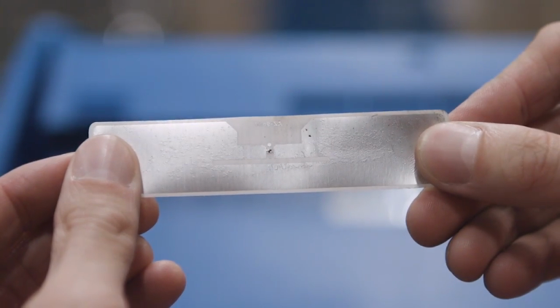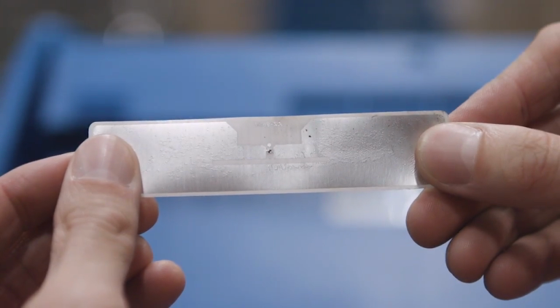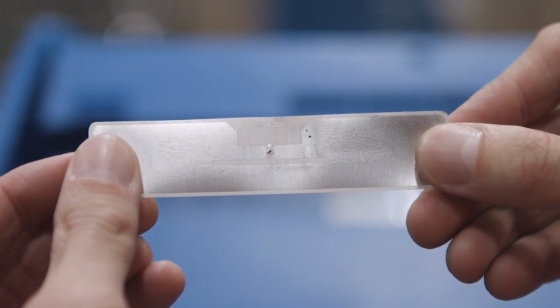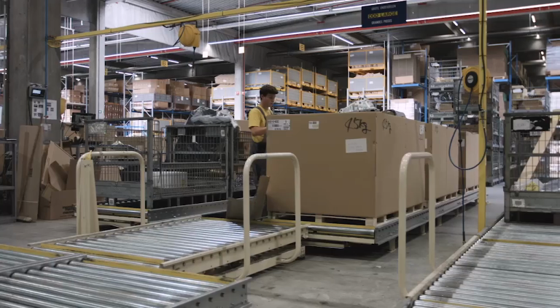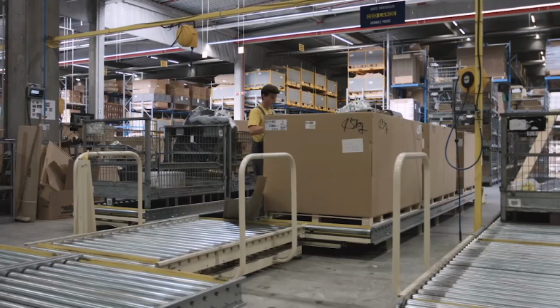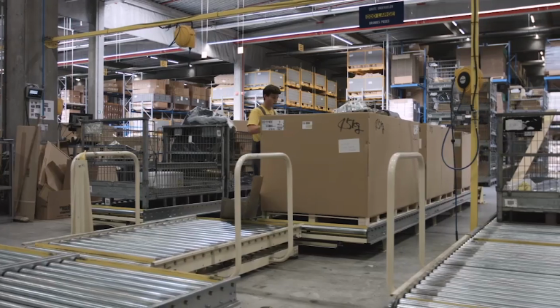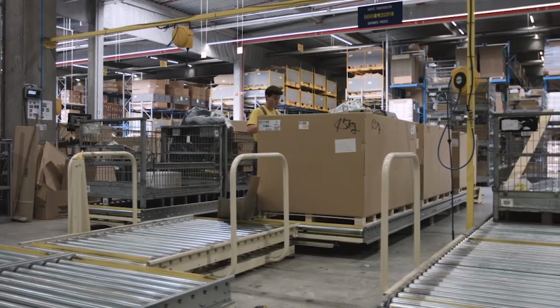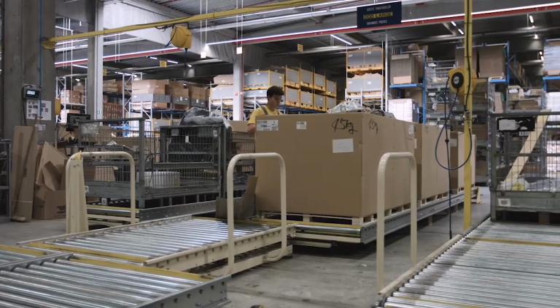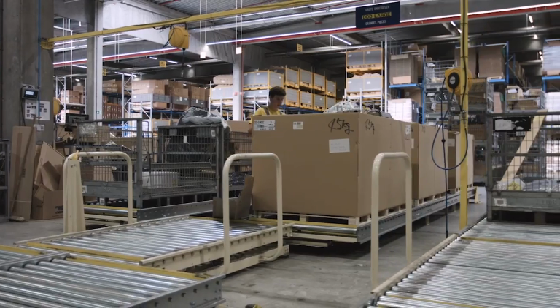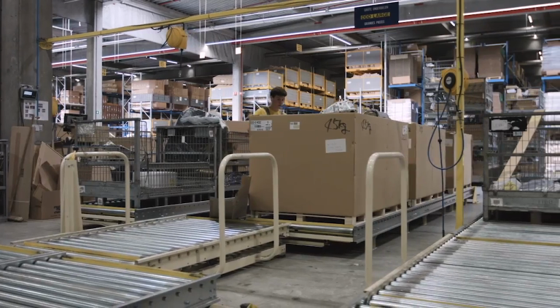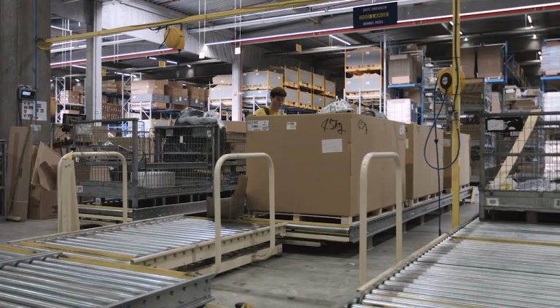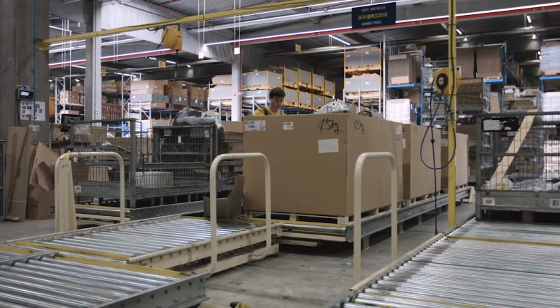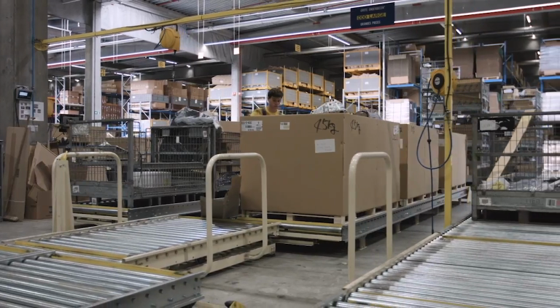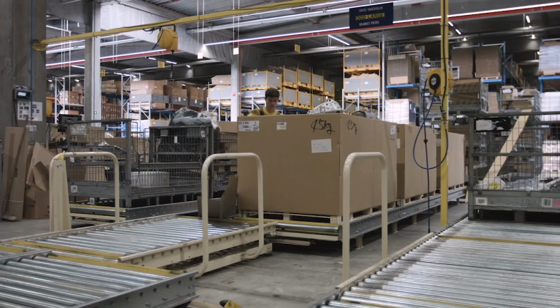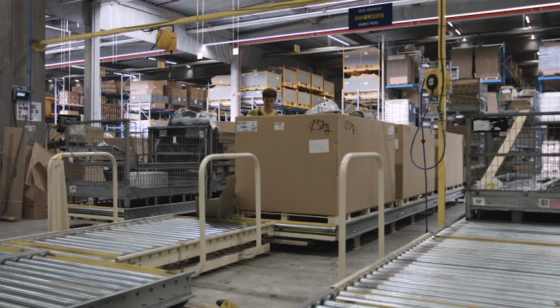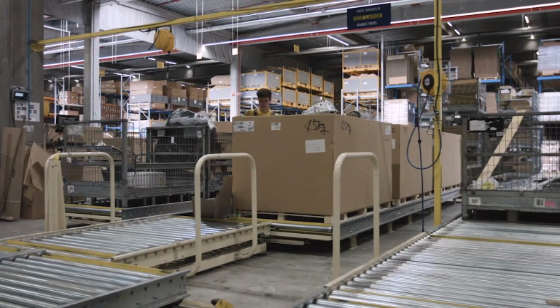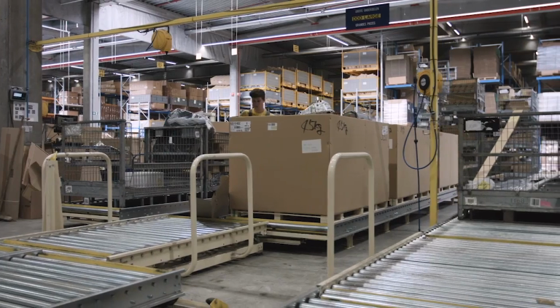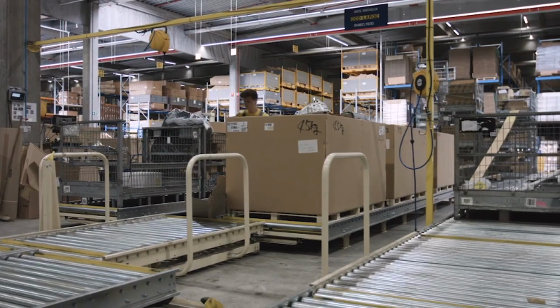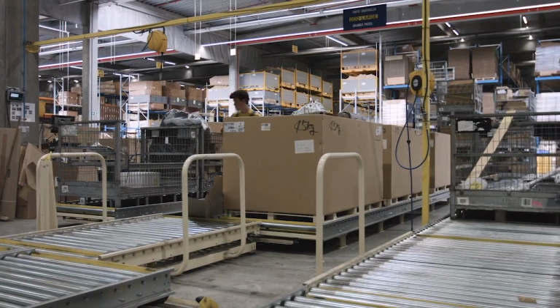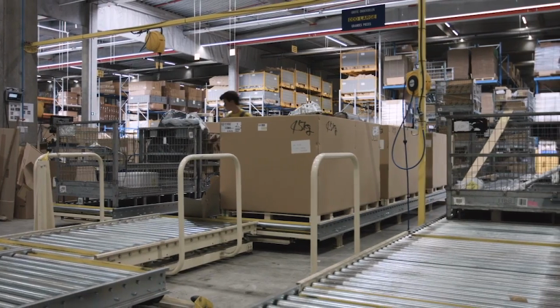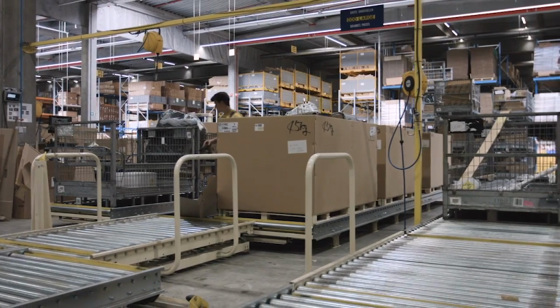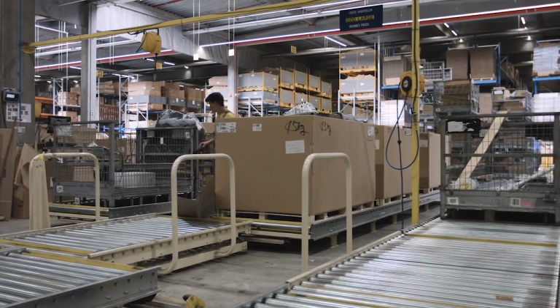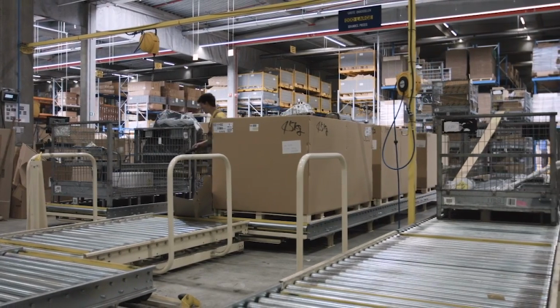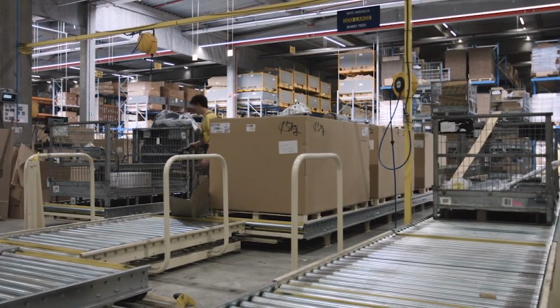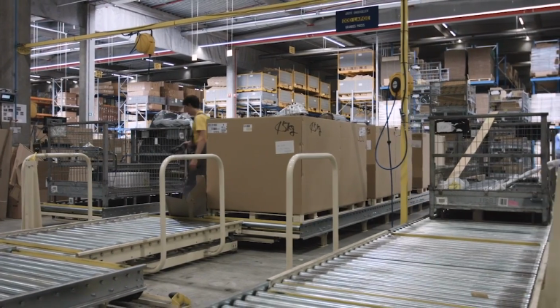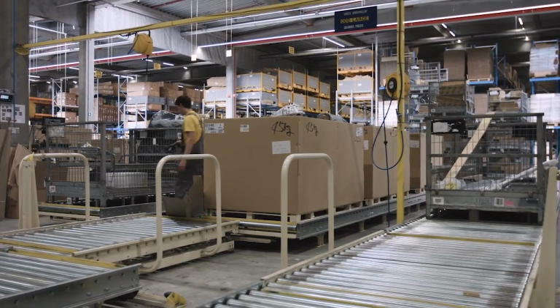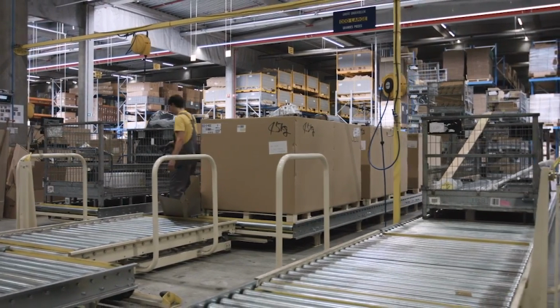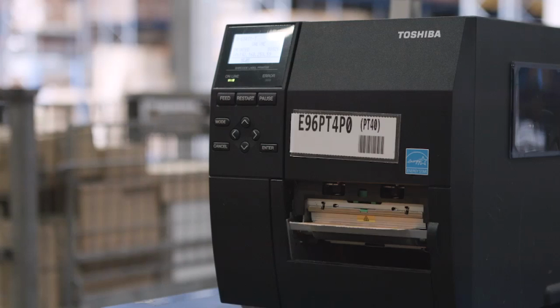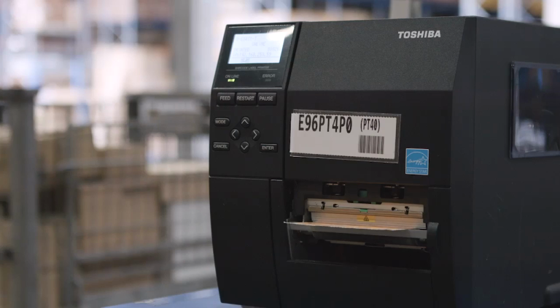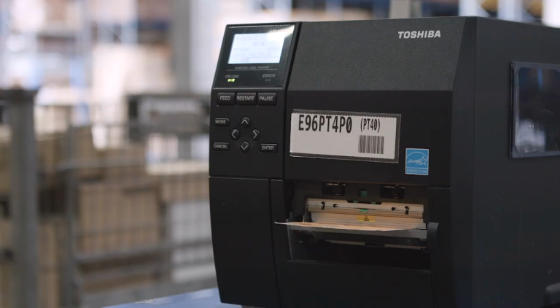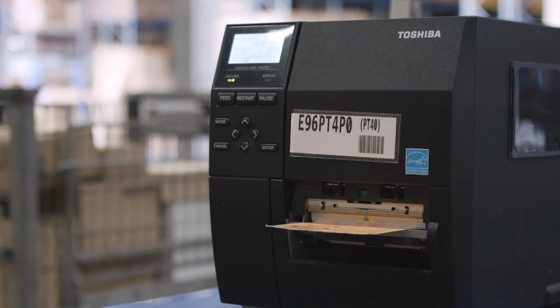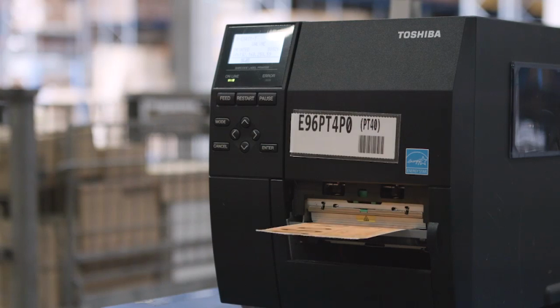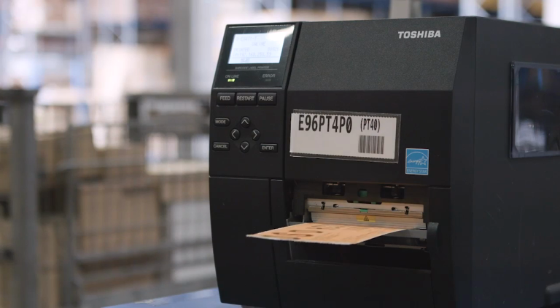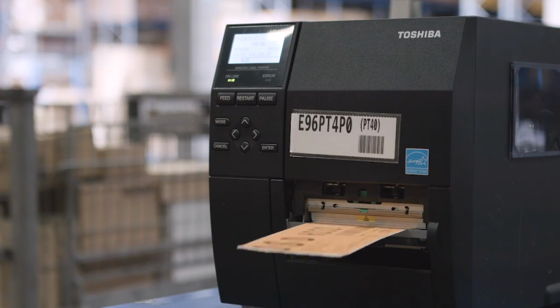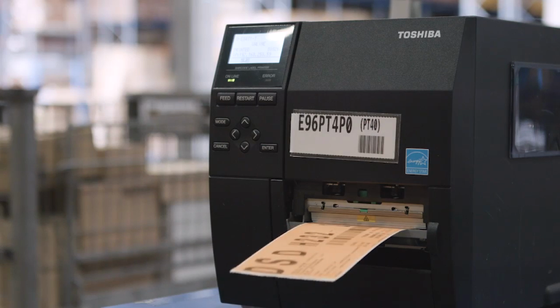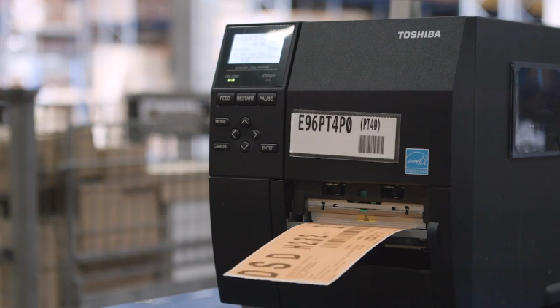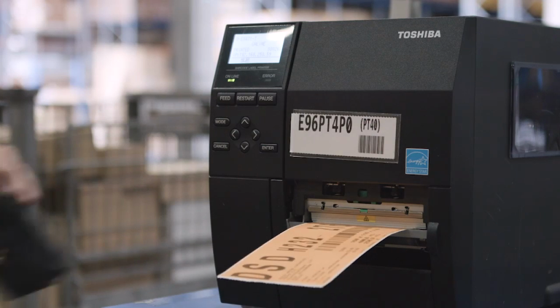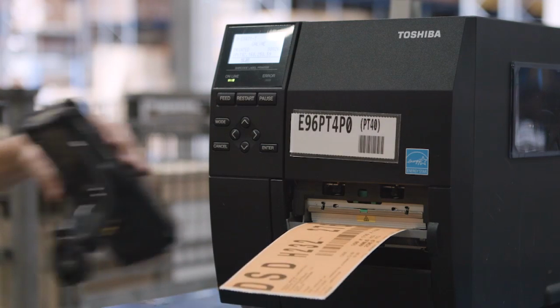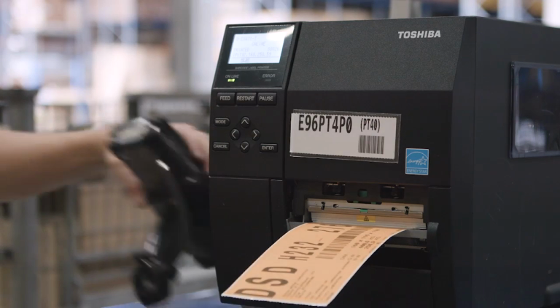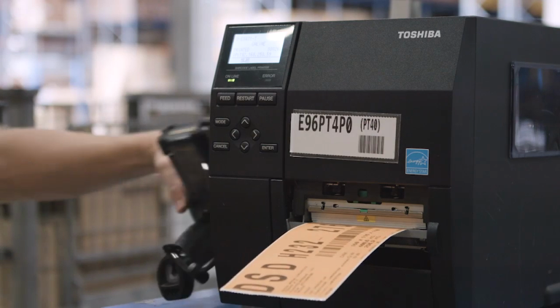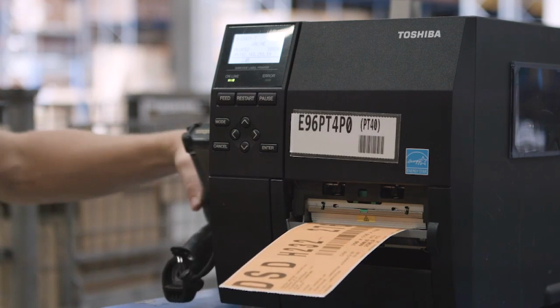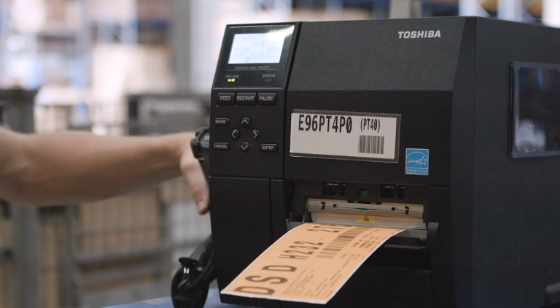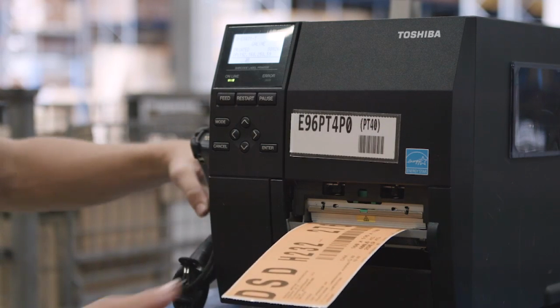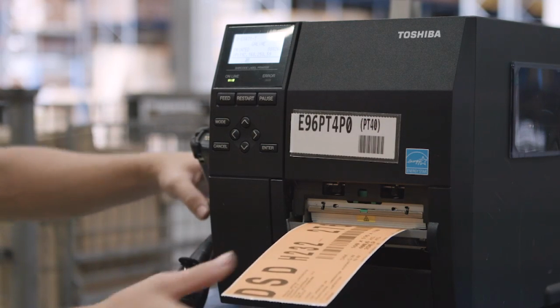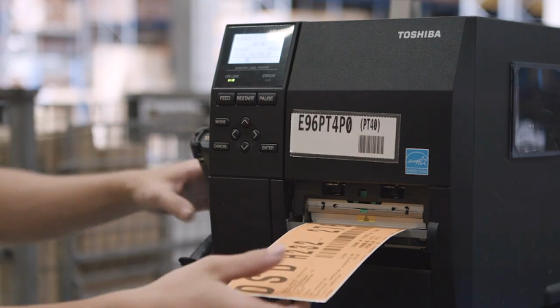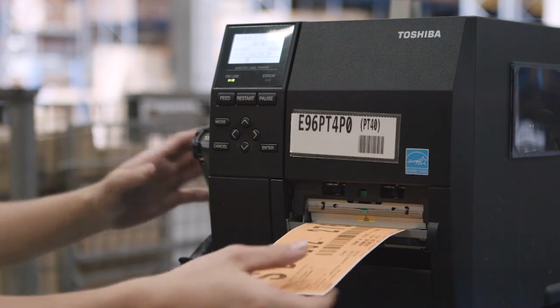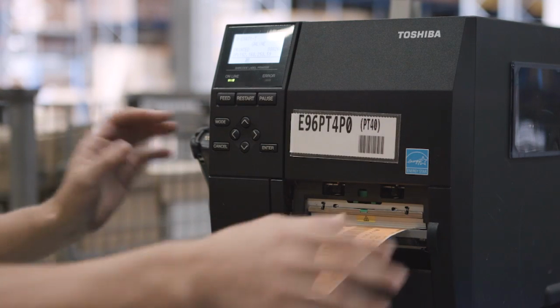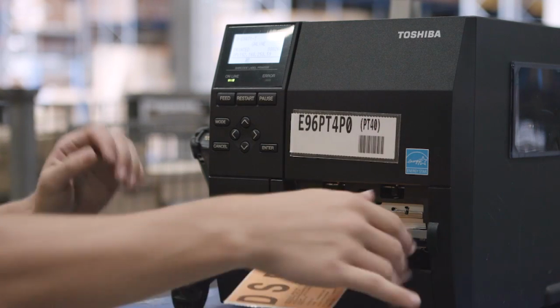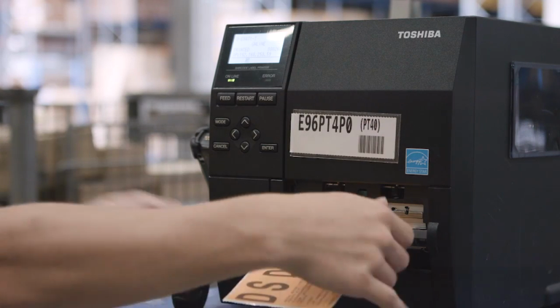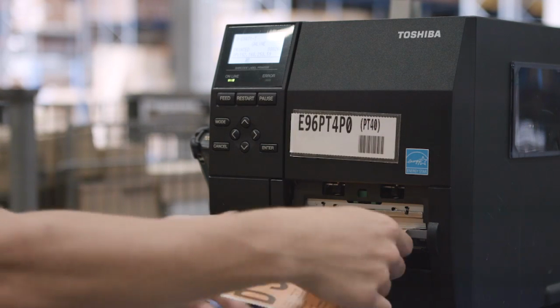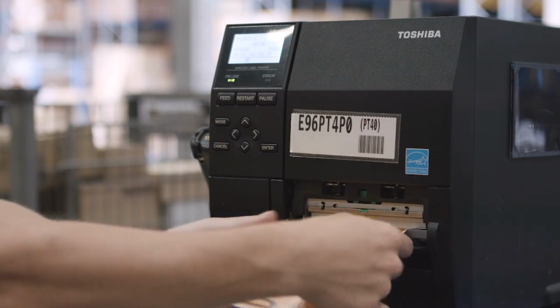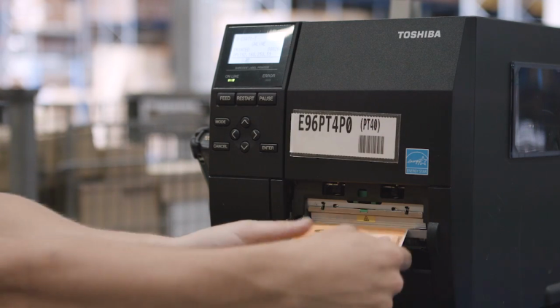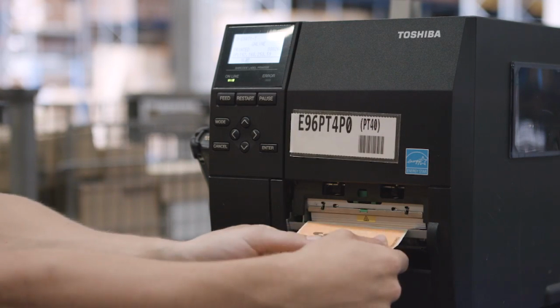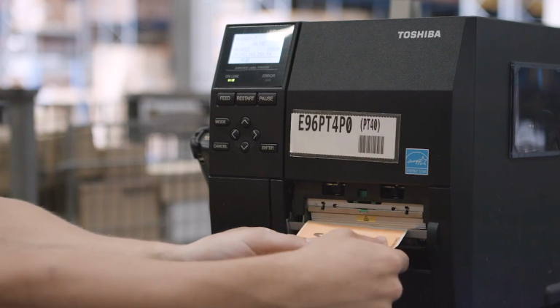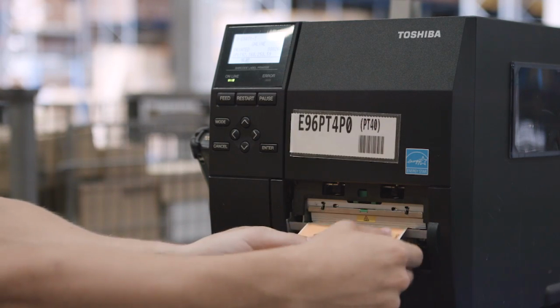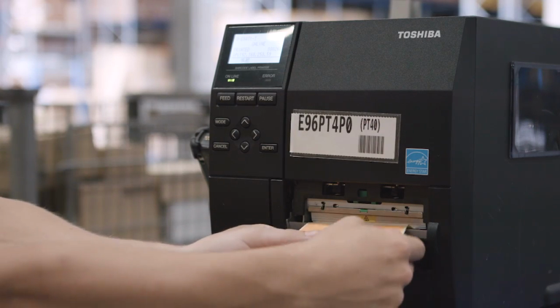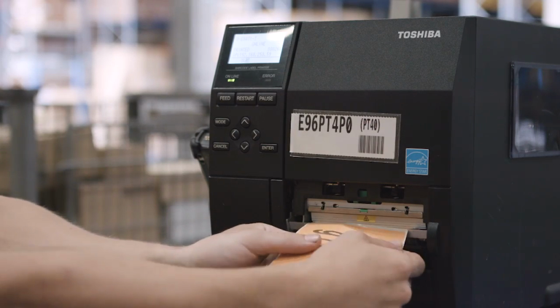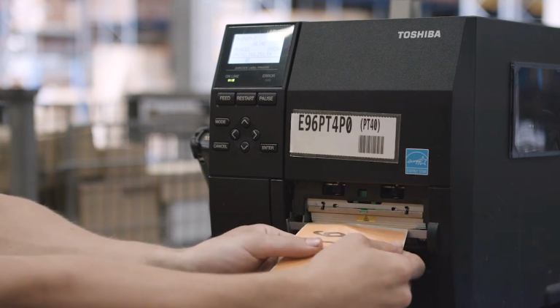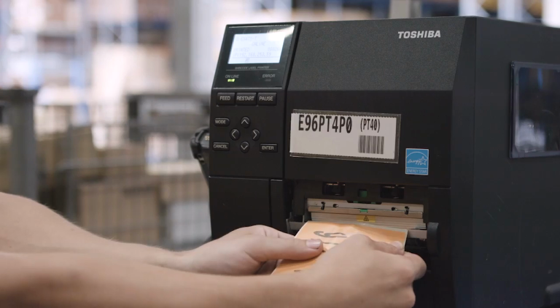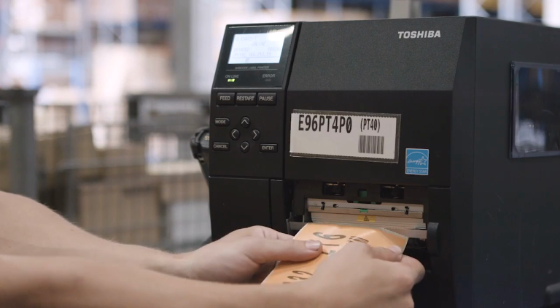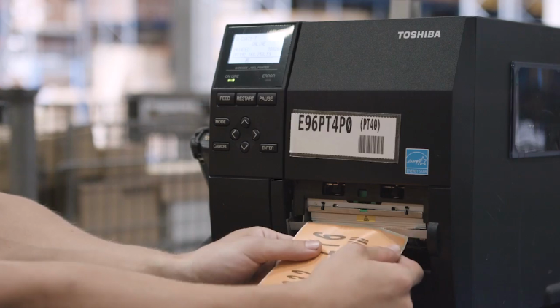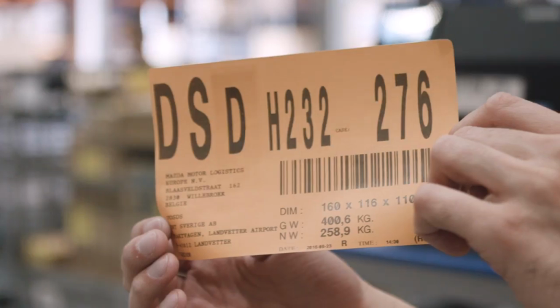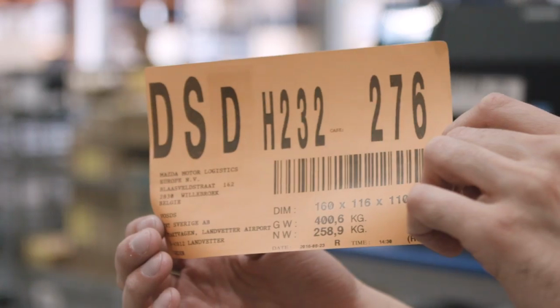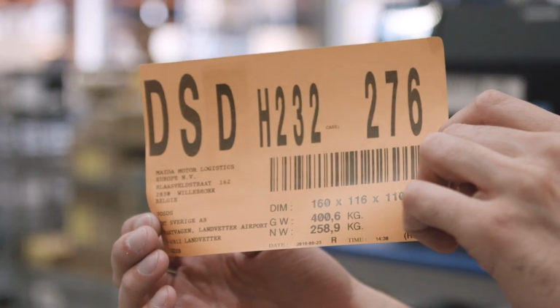All the goods that are being shipped receive an RFID tag, which is printed on an RFID printer from Toshiba.